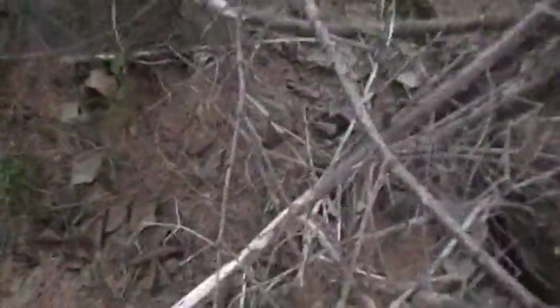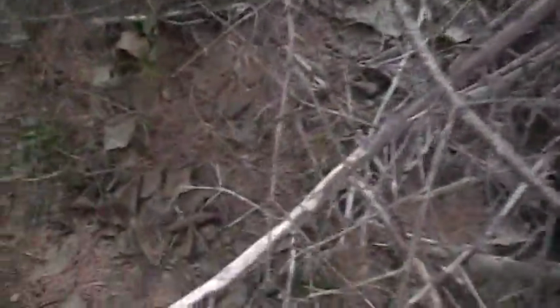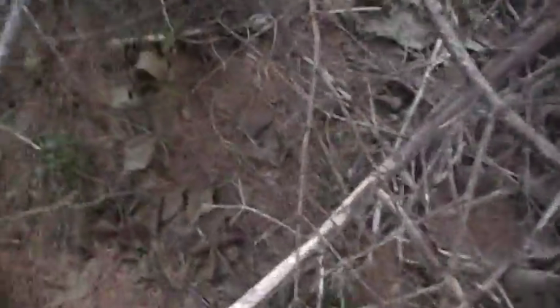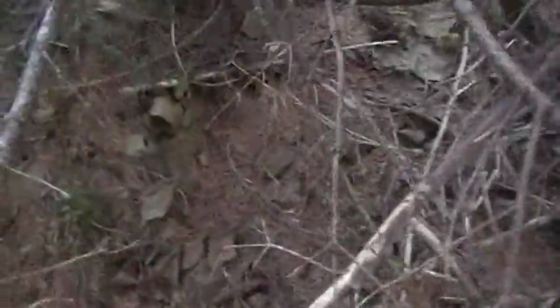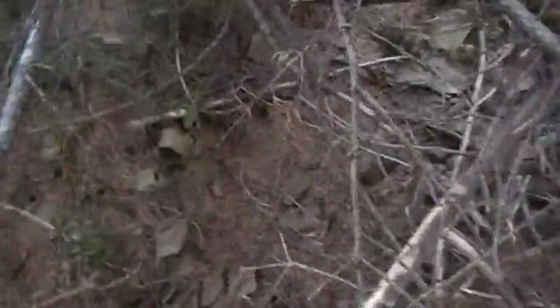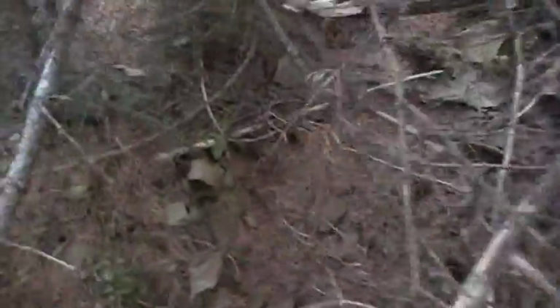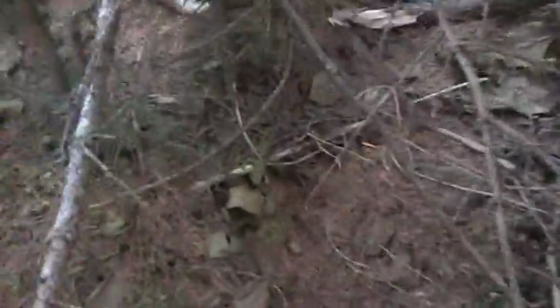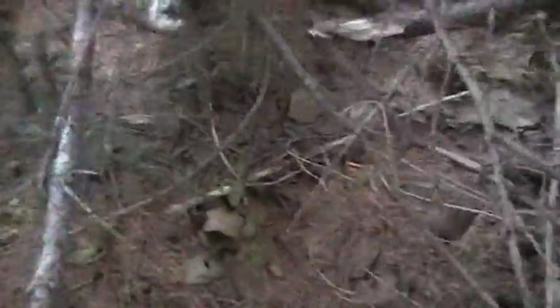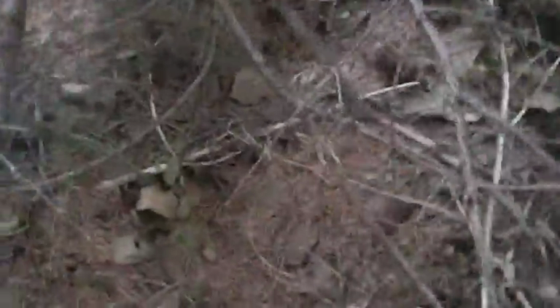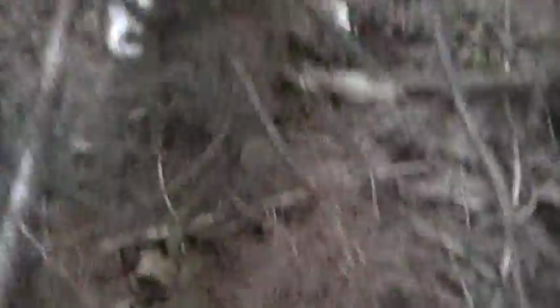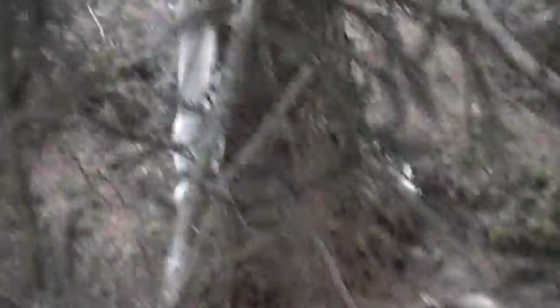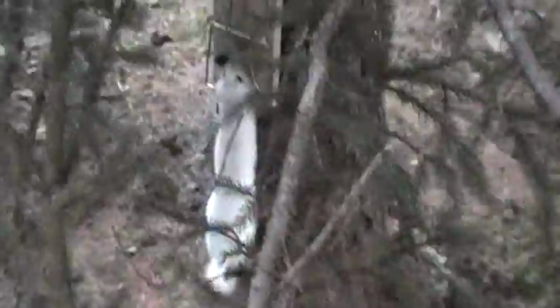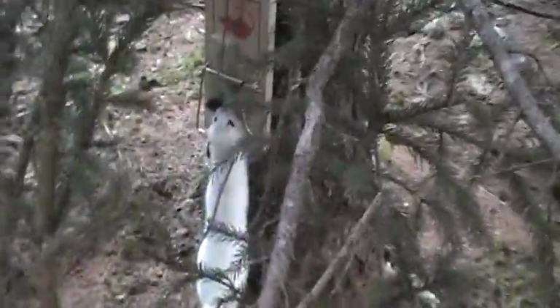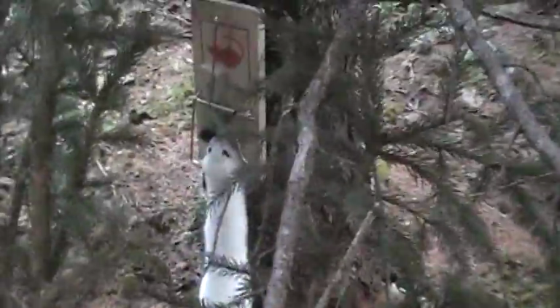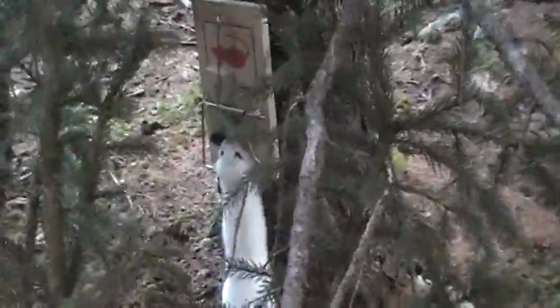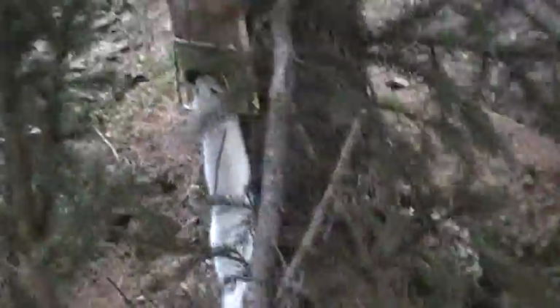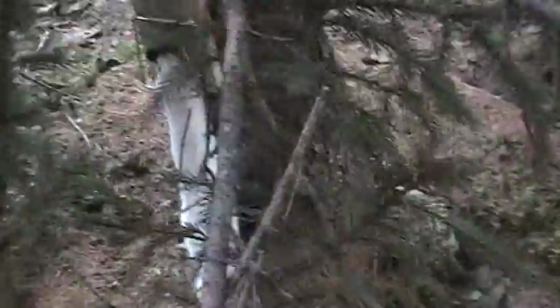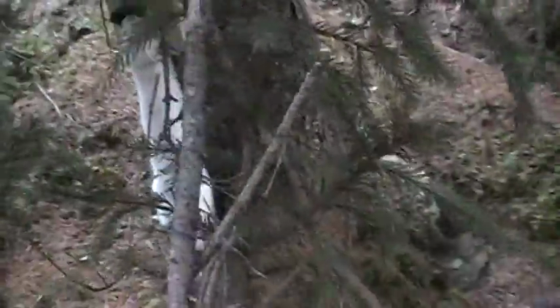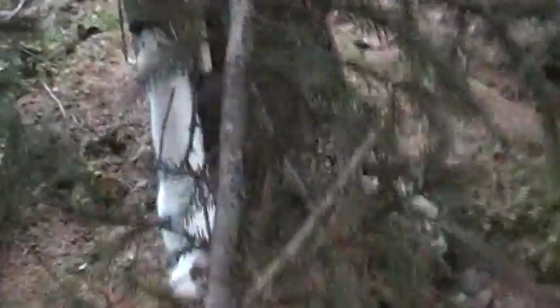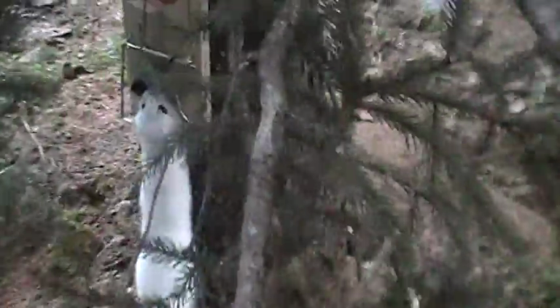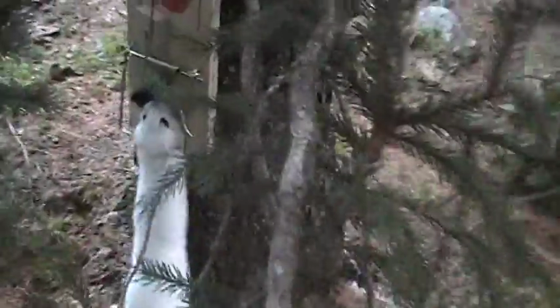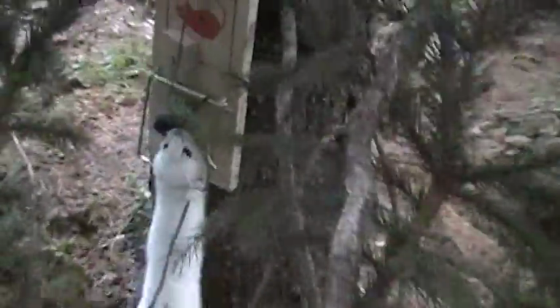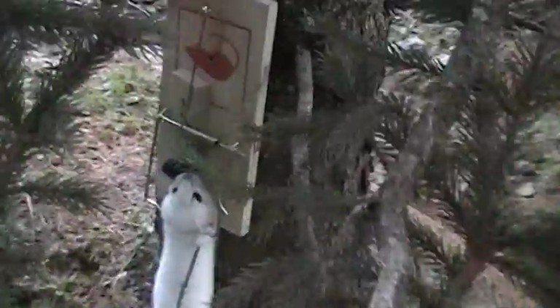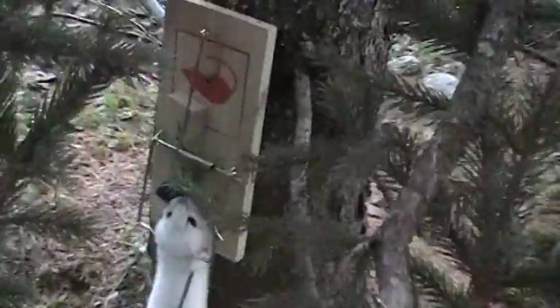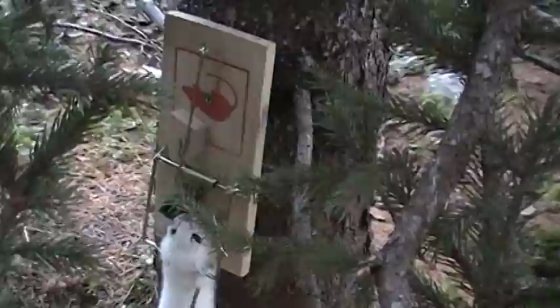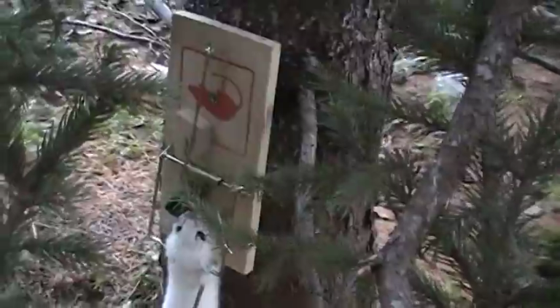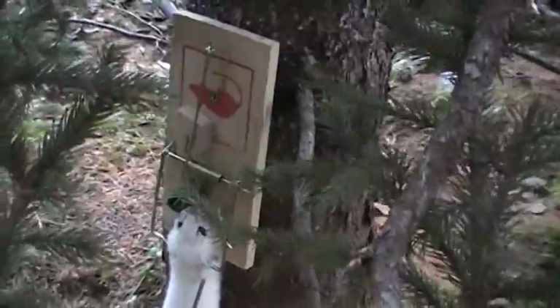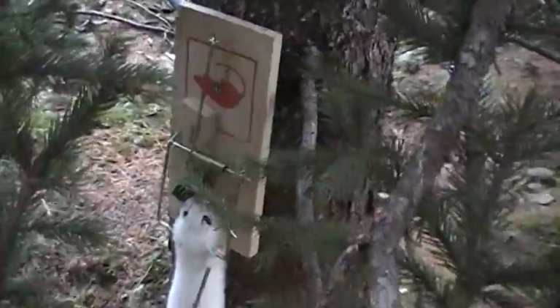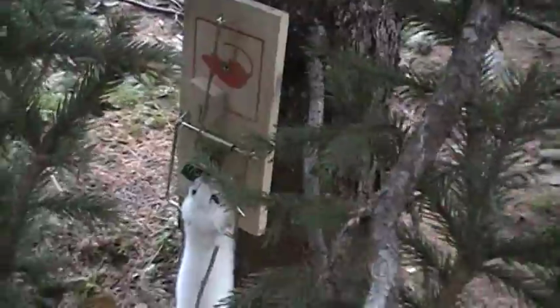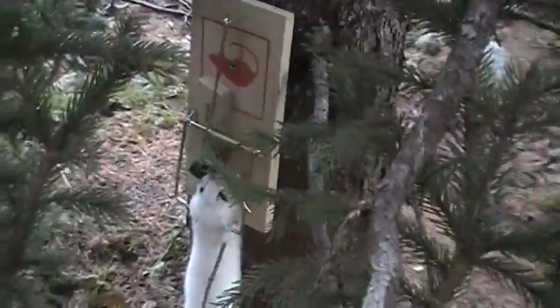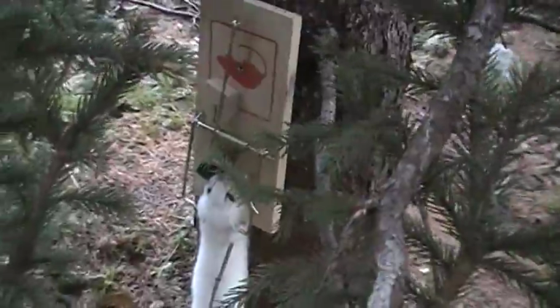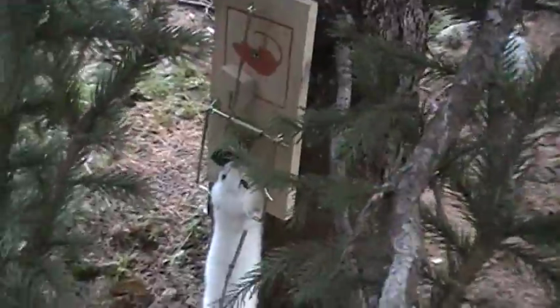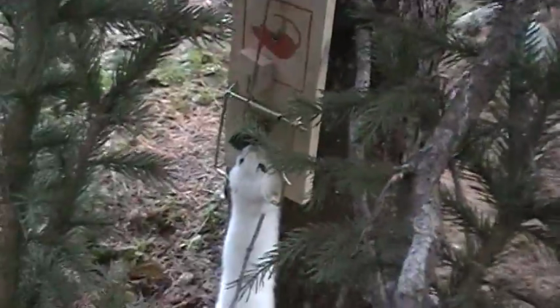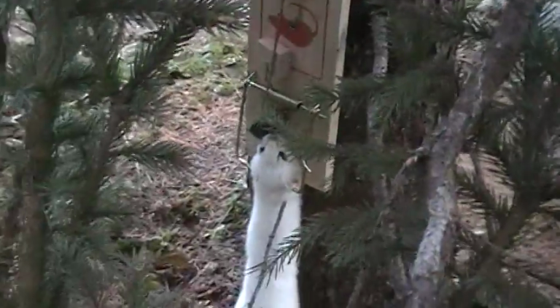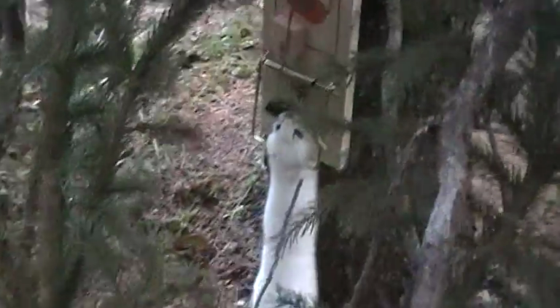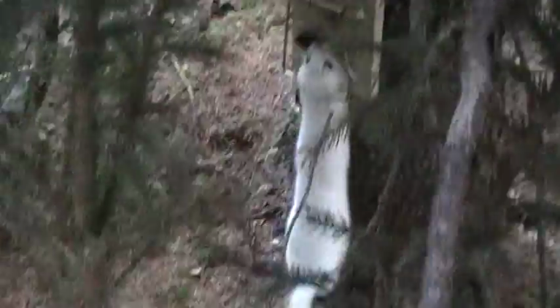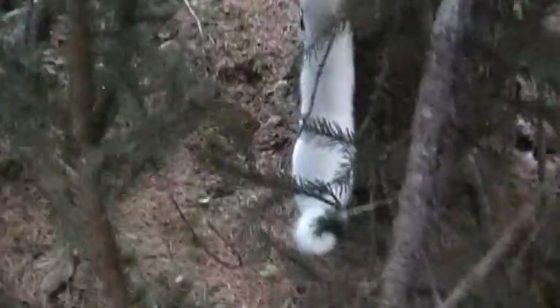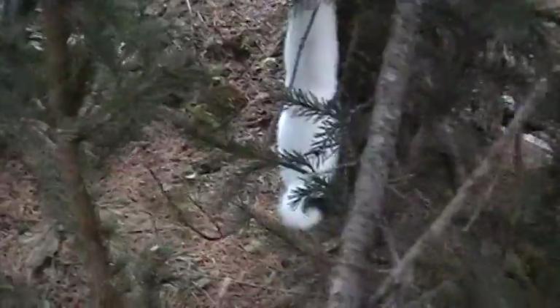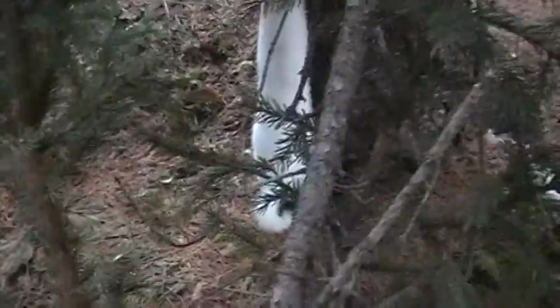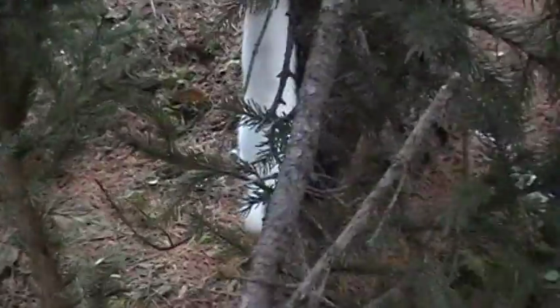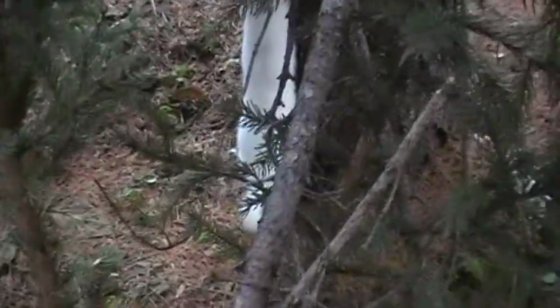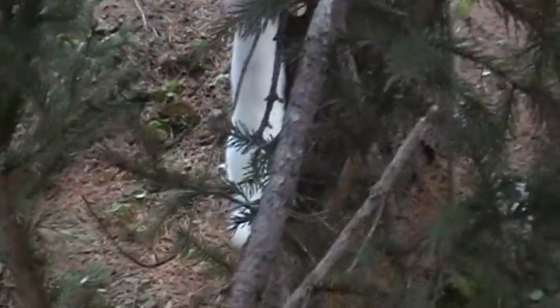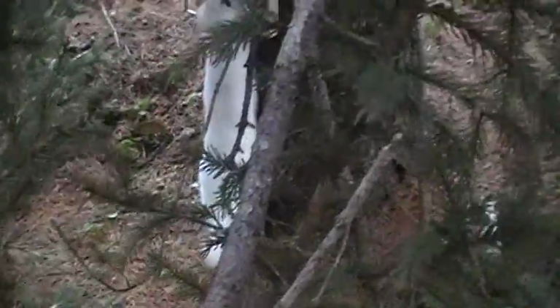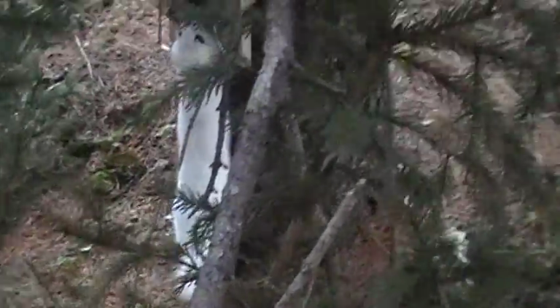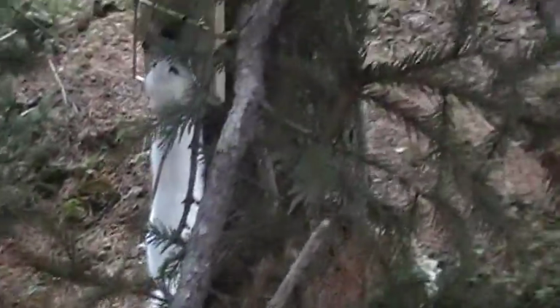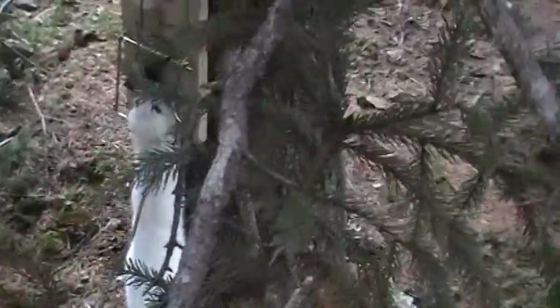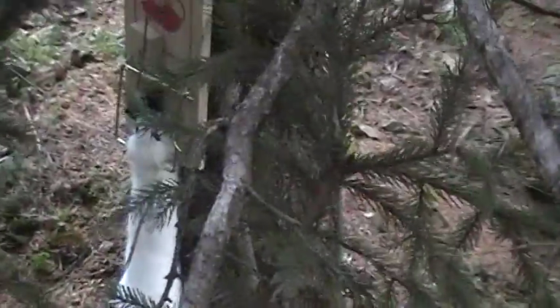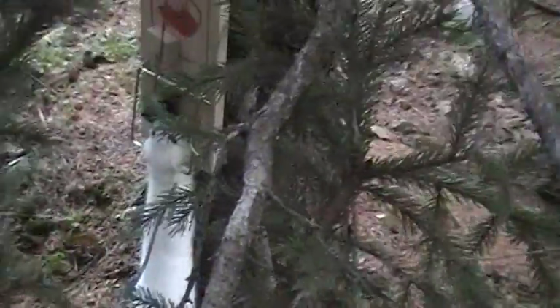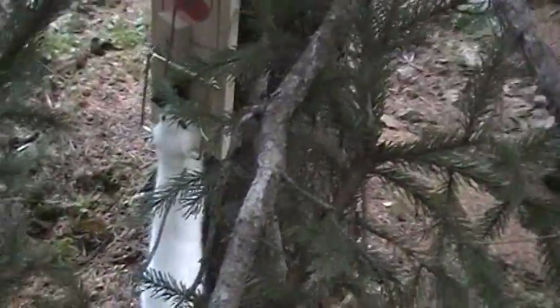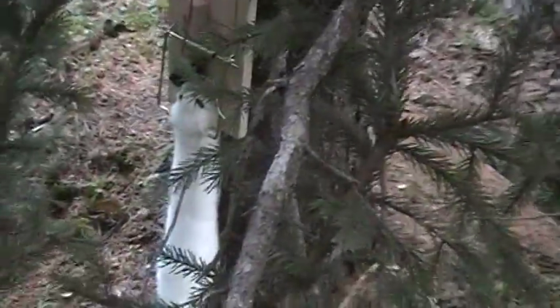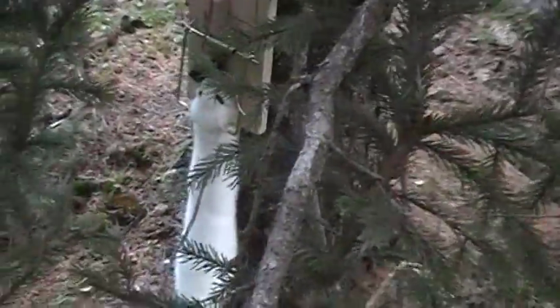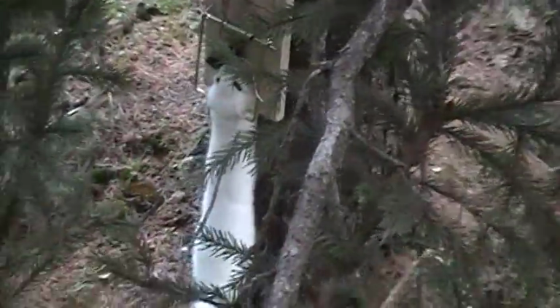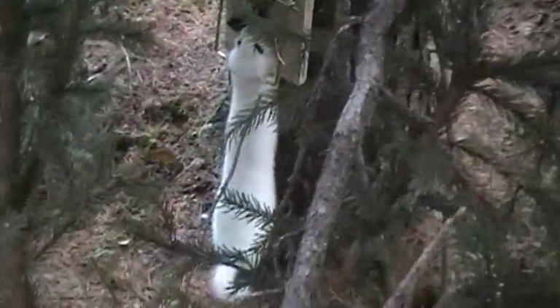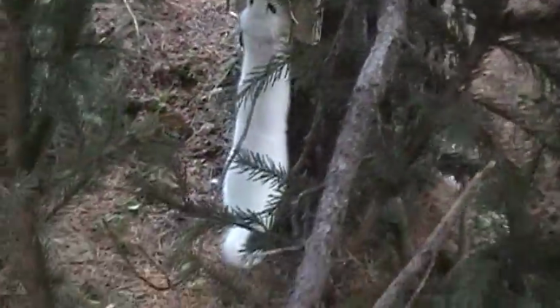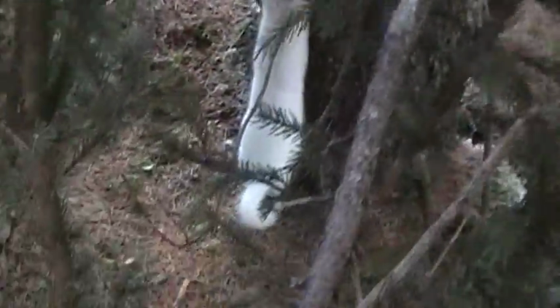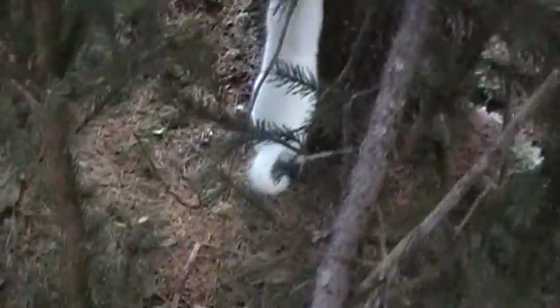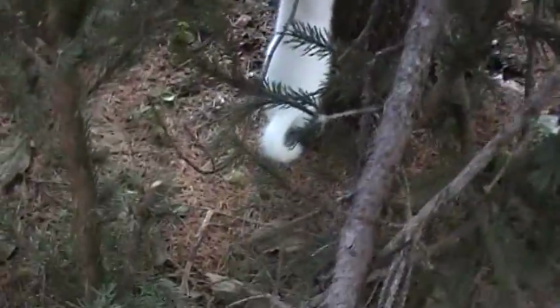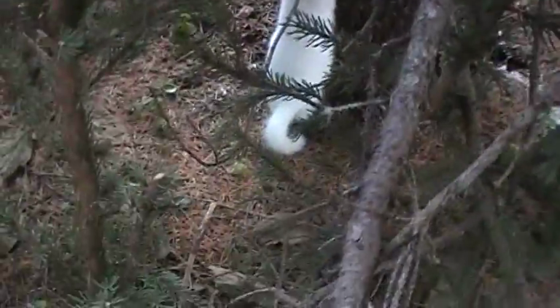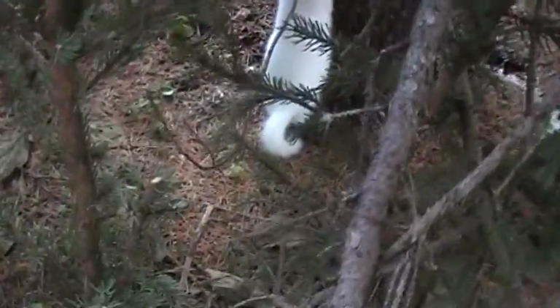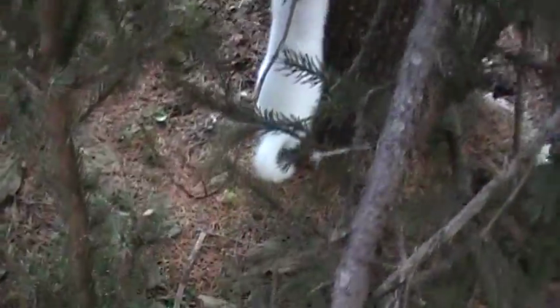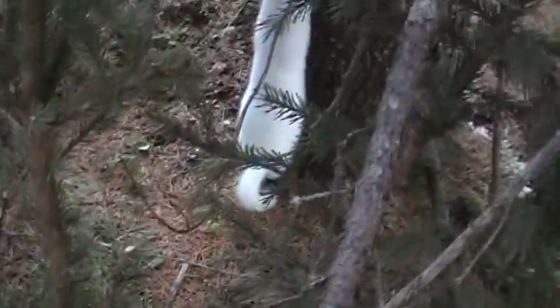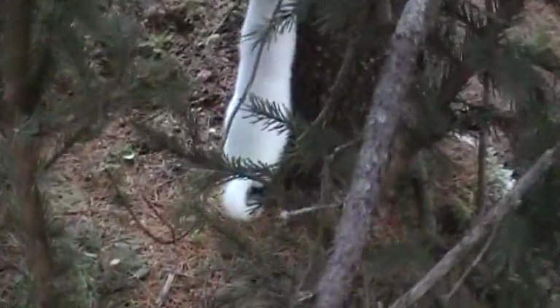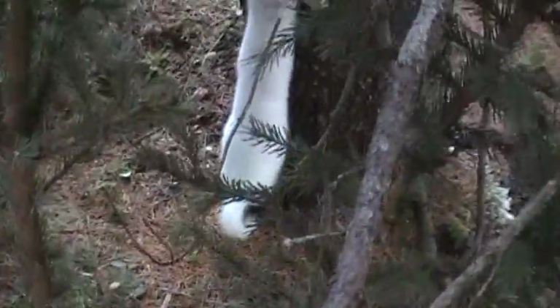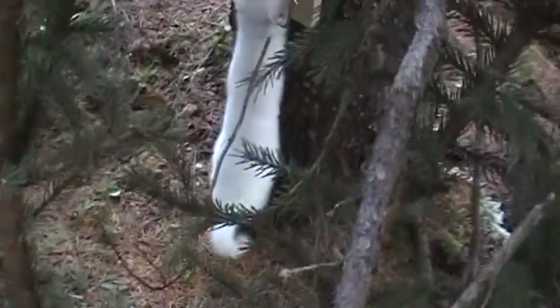This is another way I do the weasel traps. I just screw them right on to the side of the tree and put a few boughs around and block them off, and this also works.